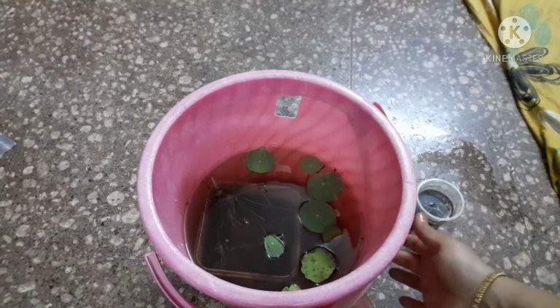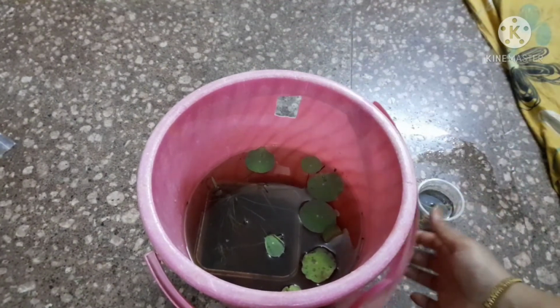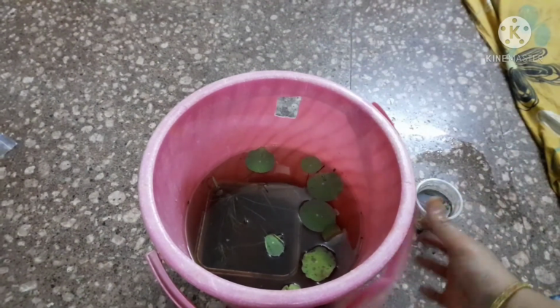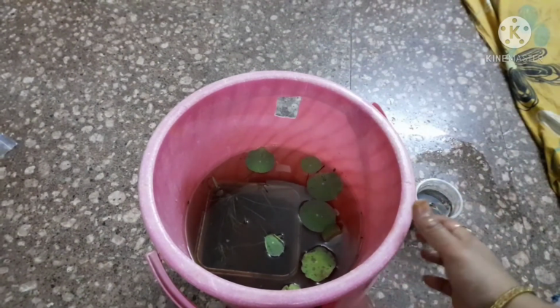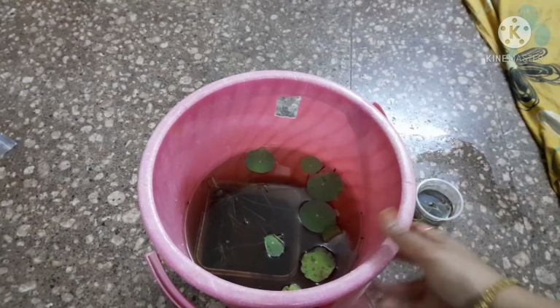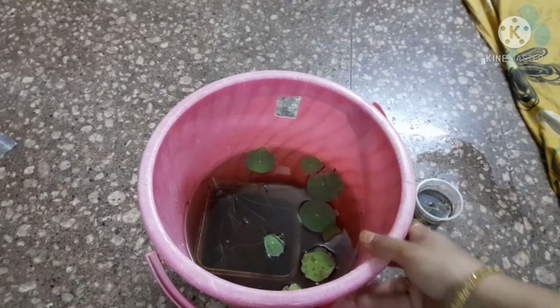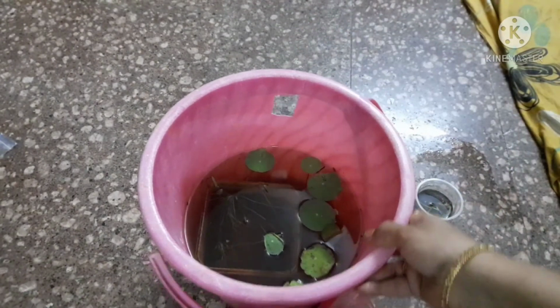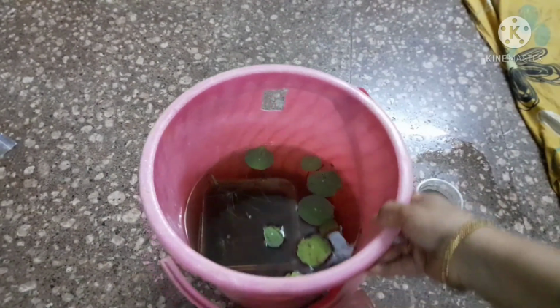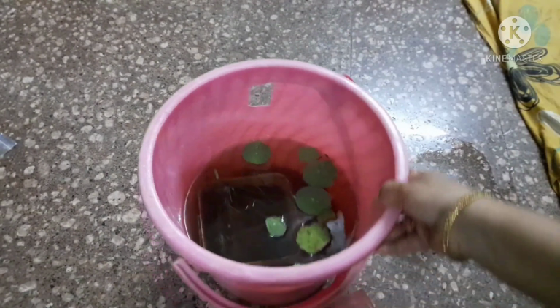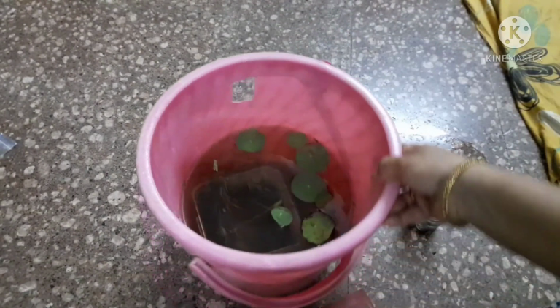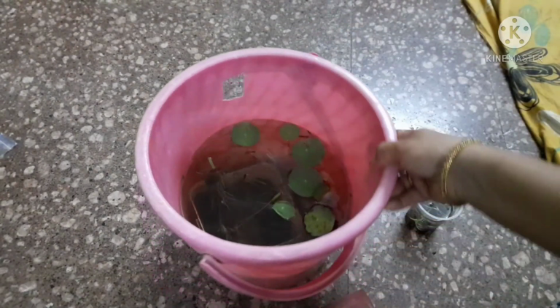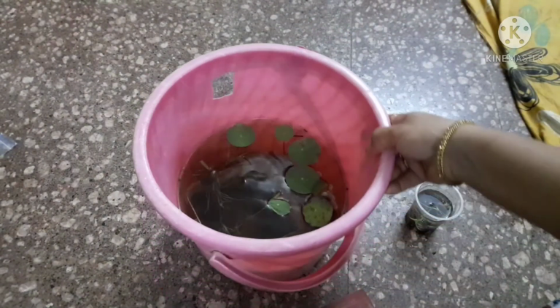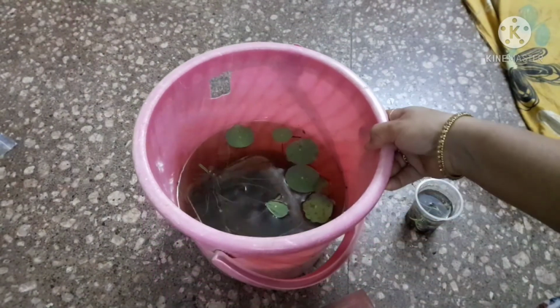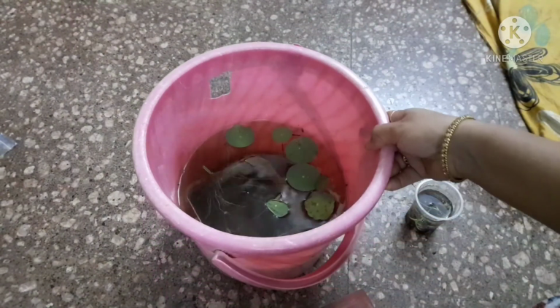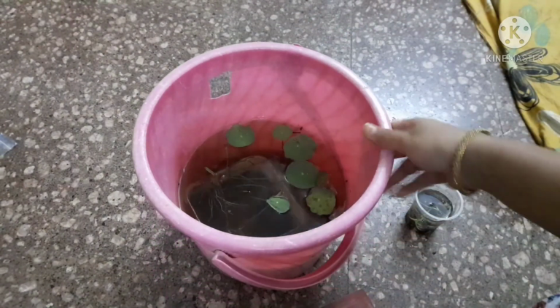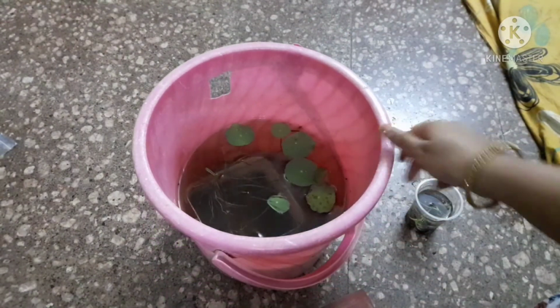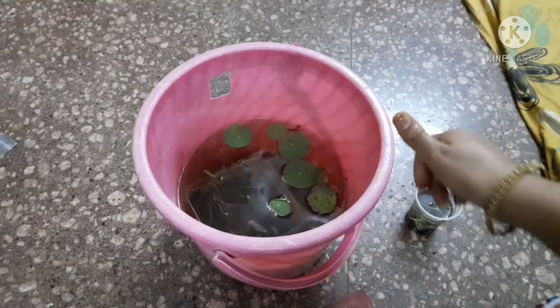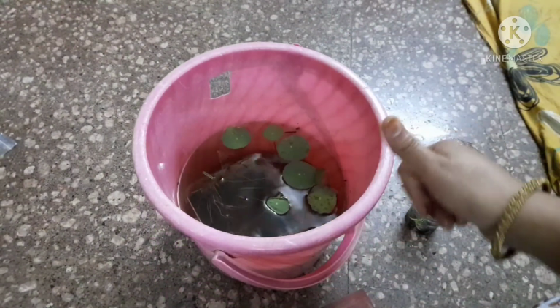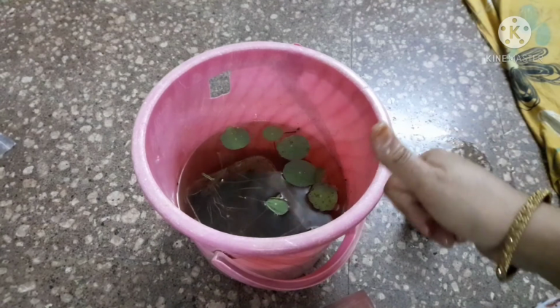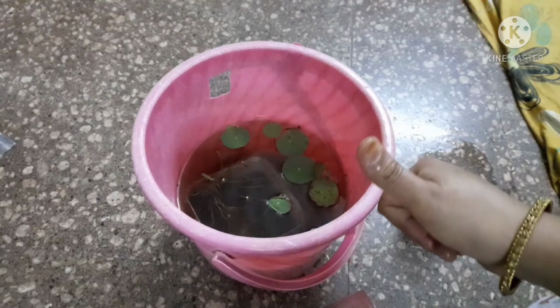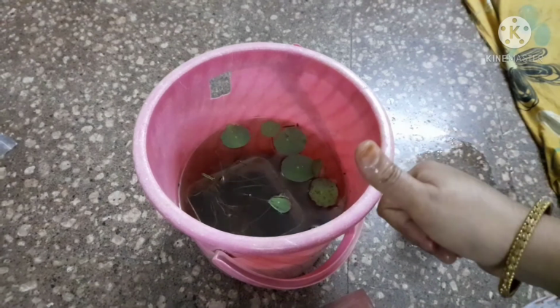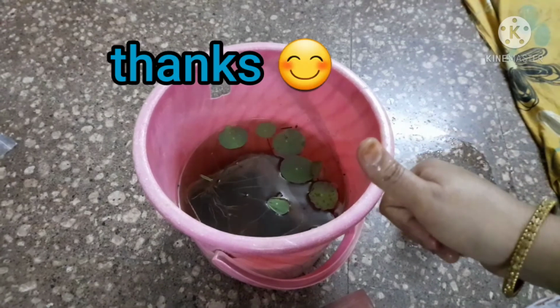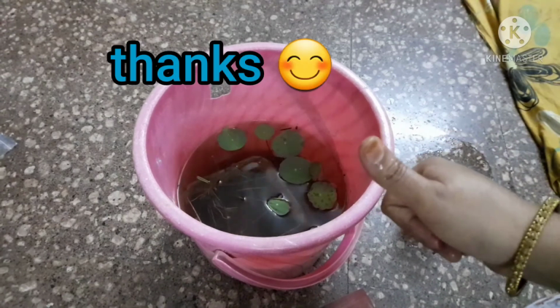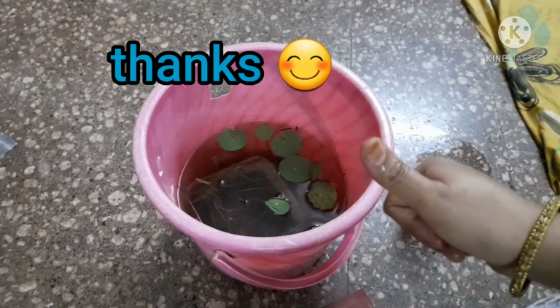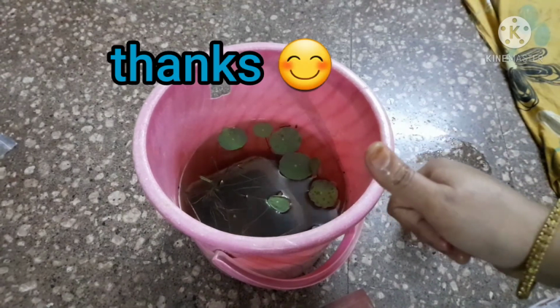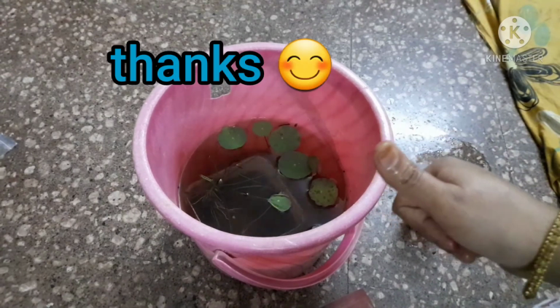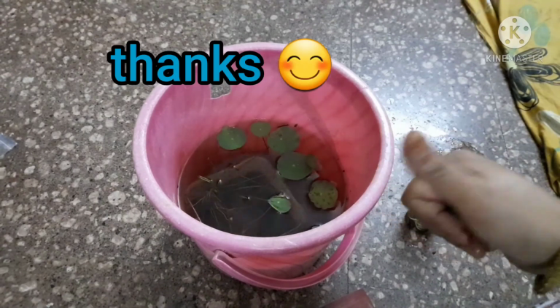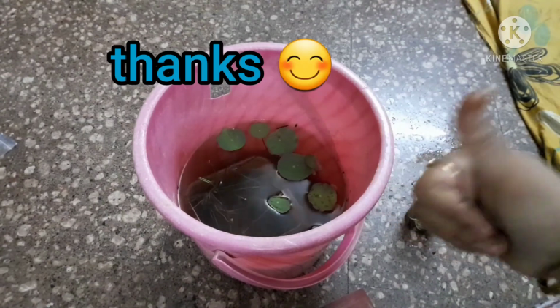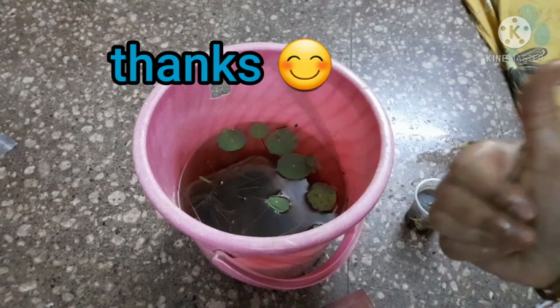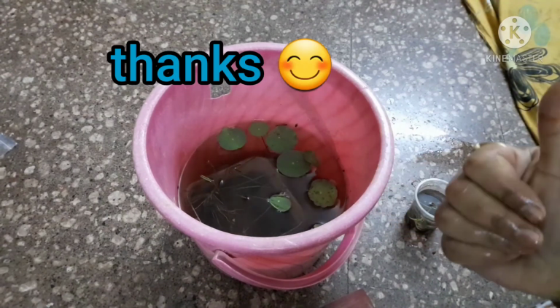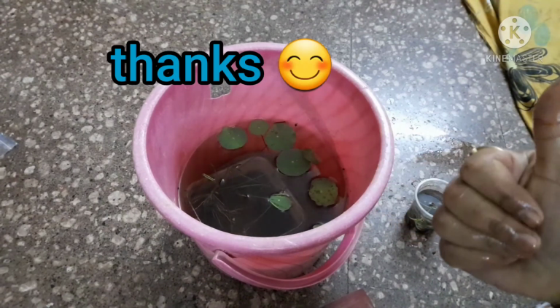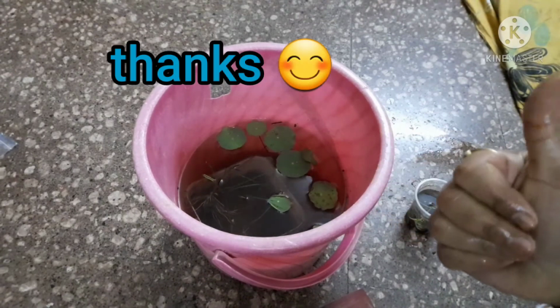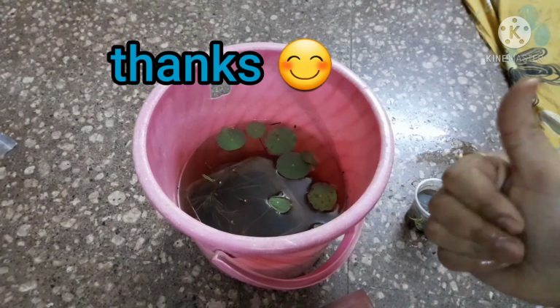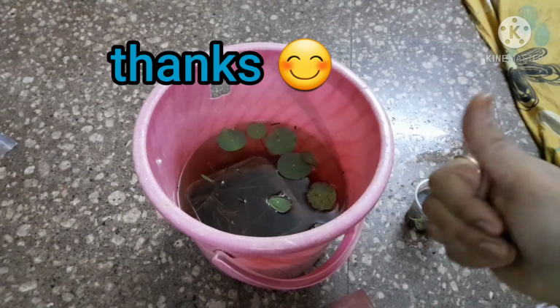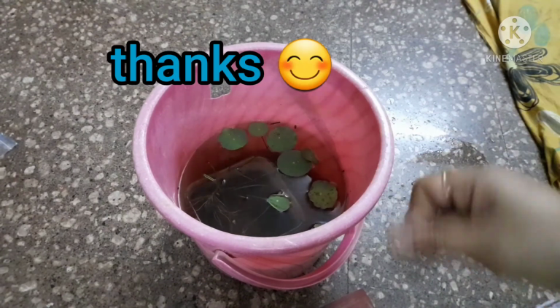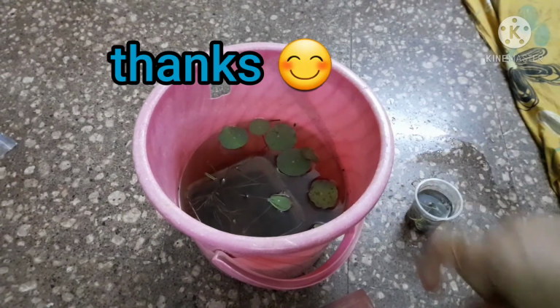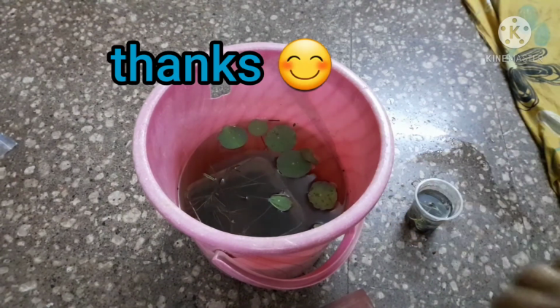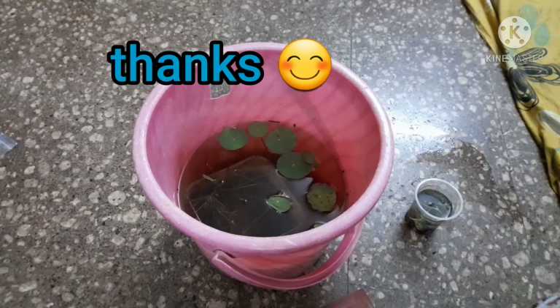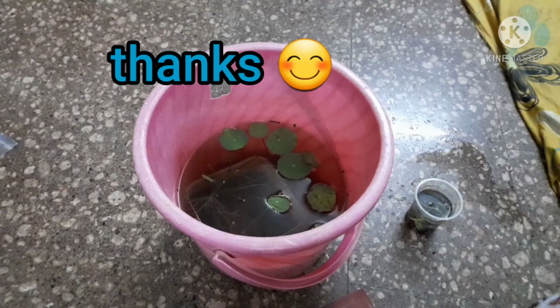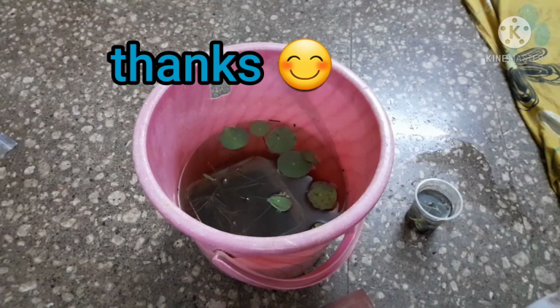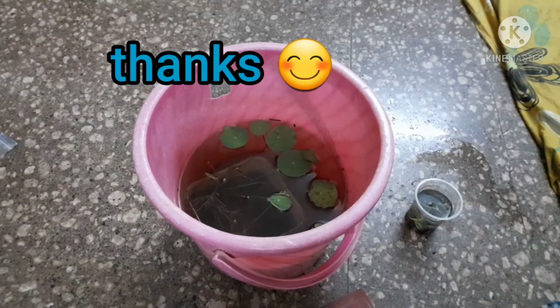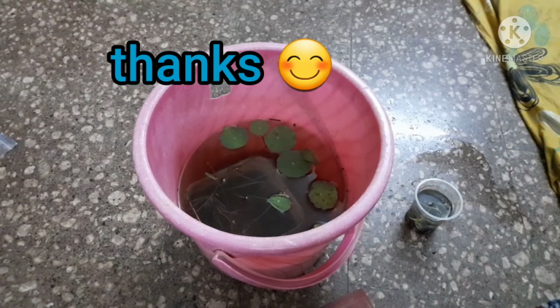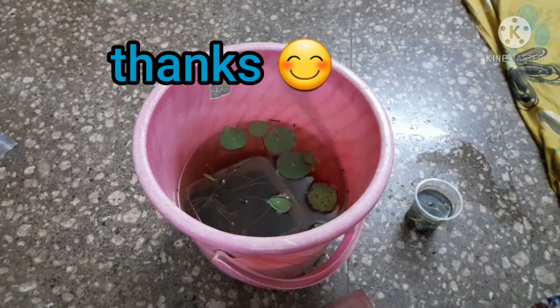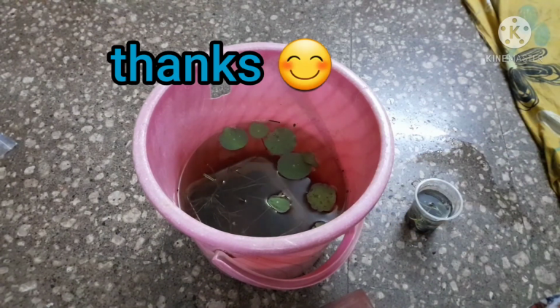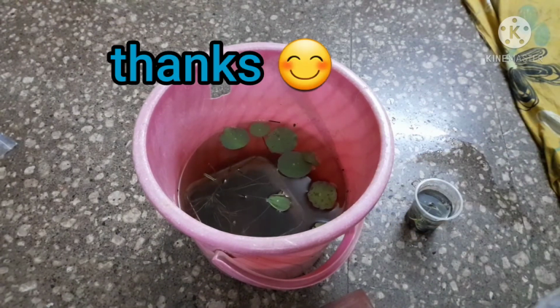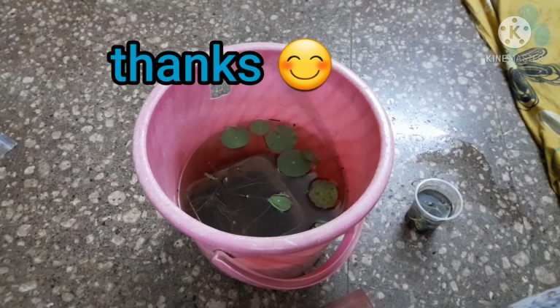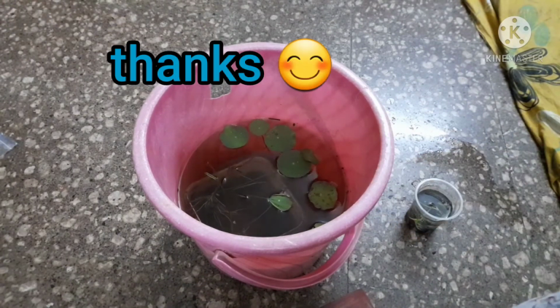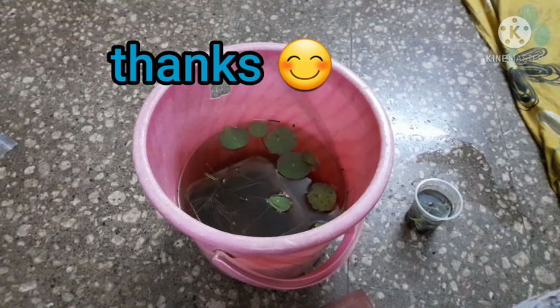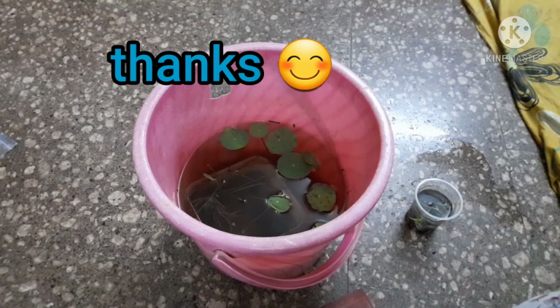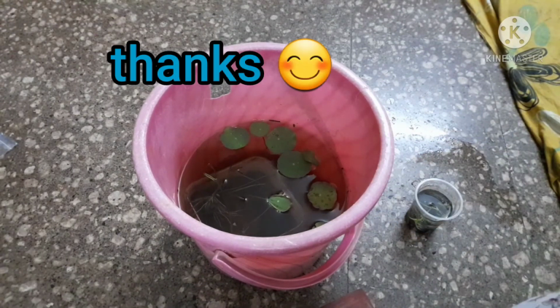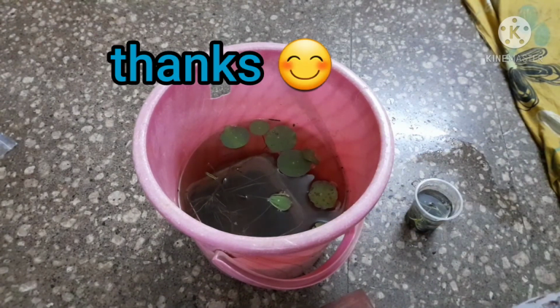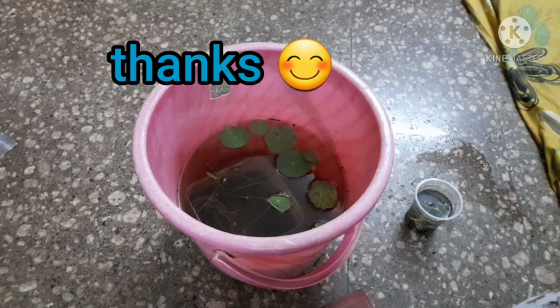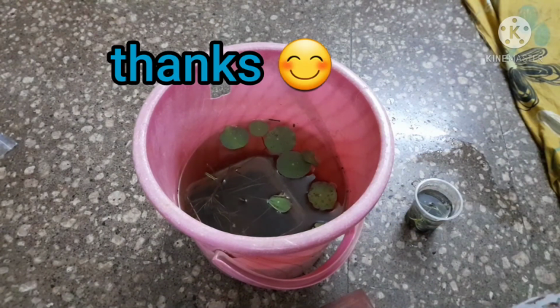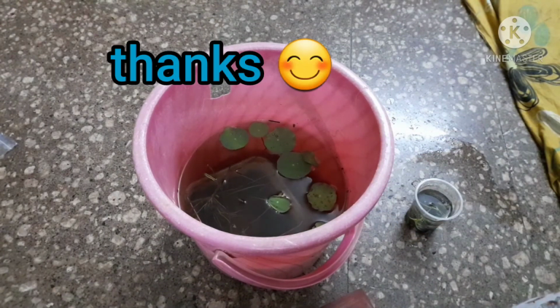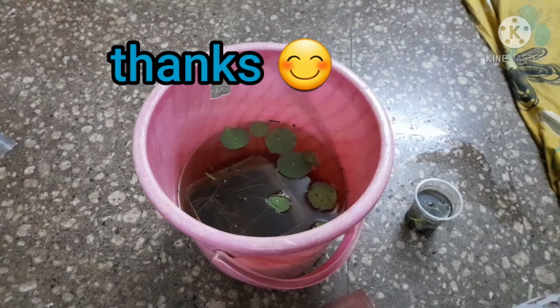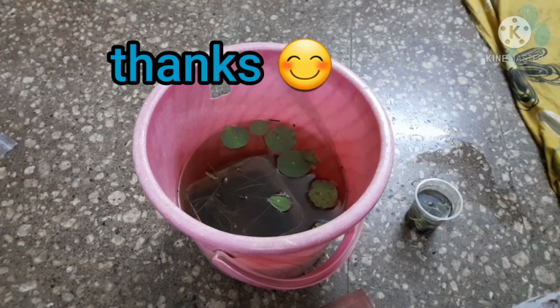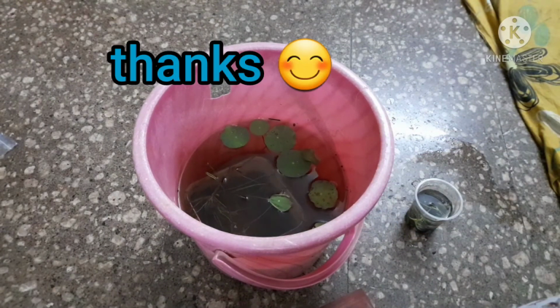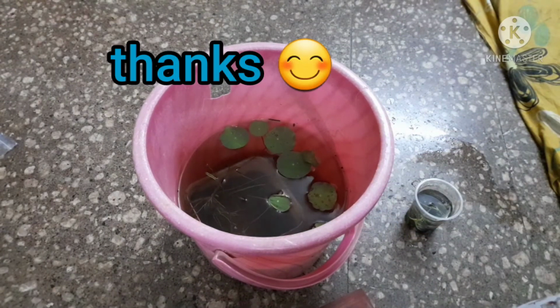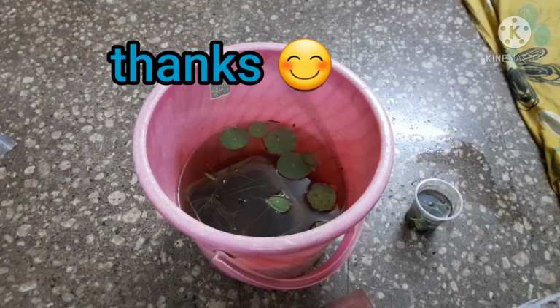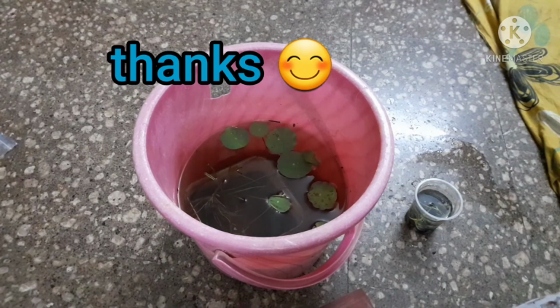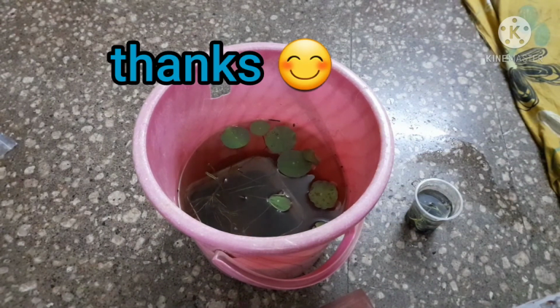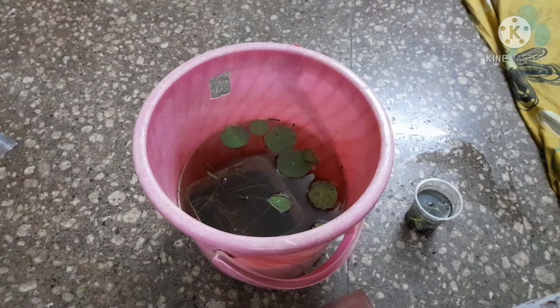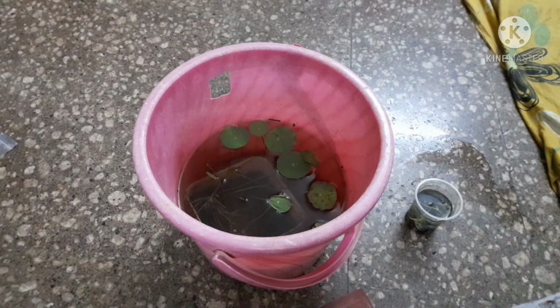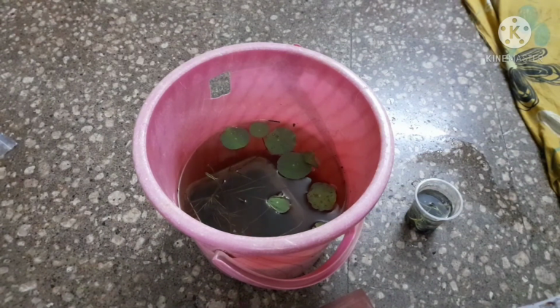I will cut a waste plastic bottle and use it. I will share my growth update in the next video. Have a good day!